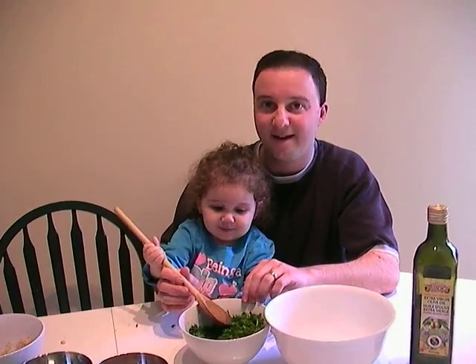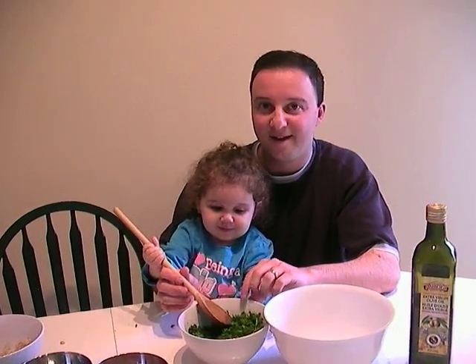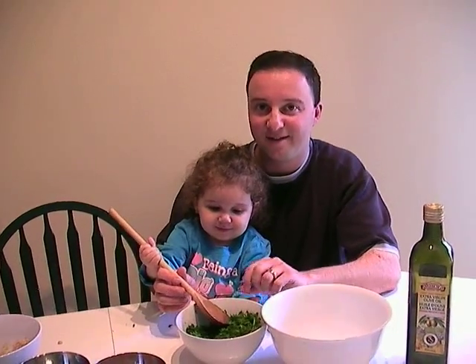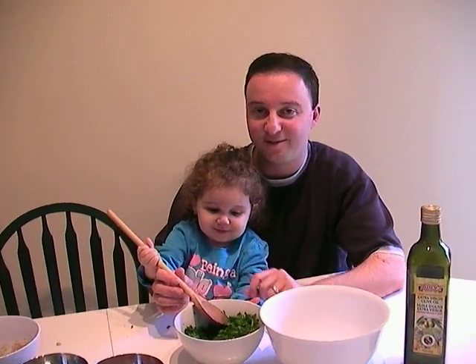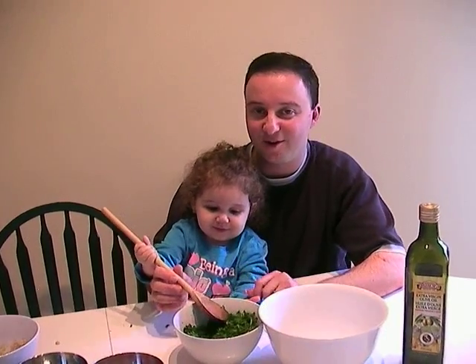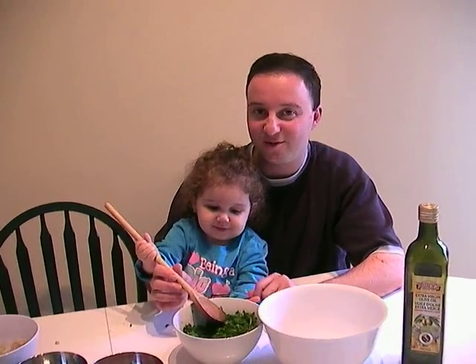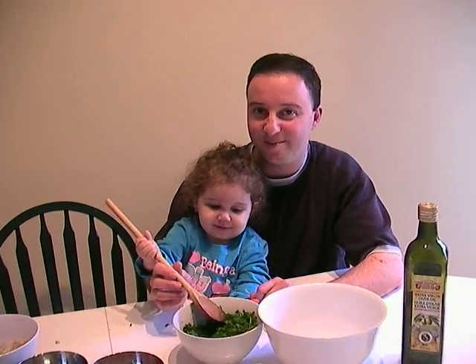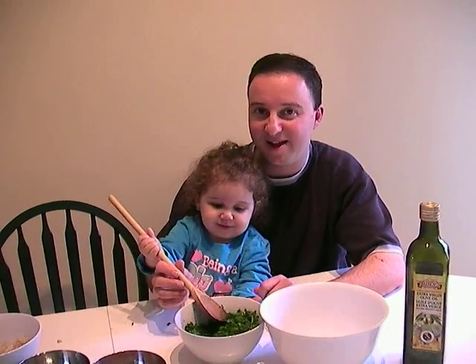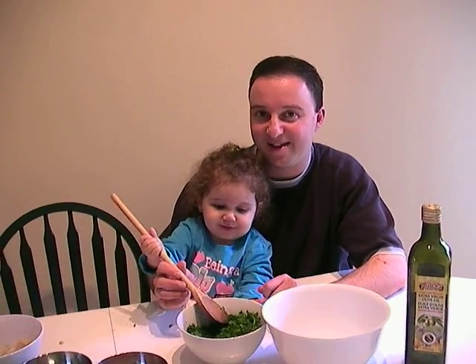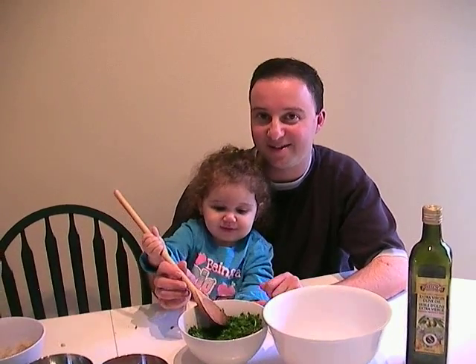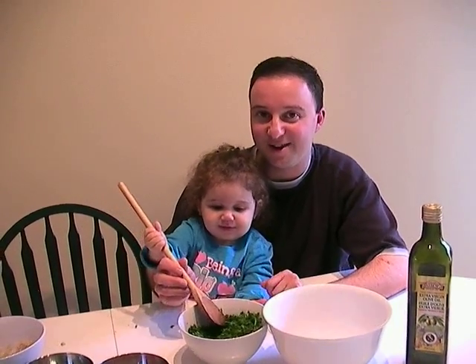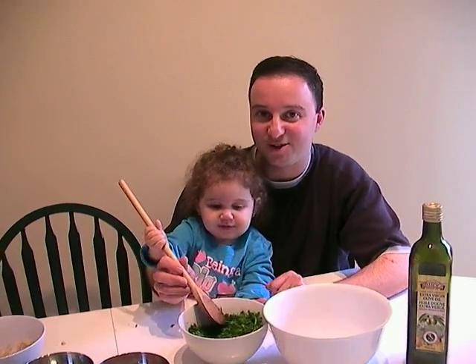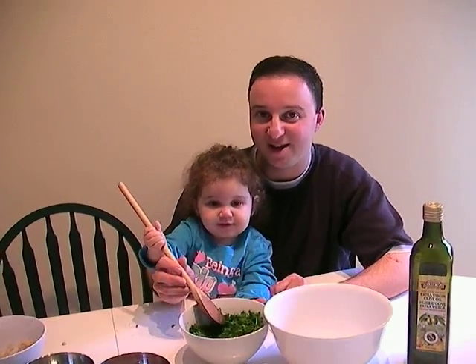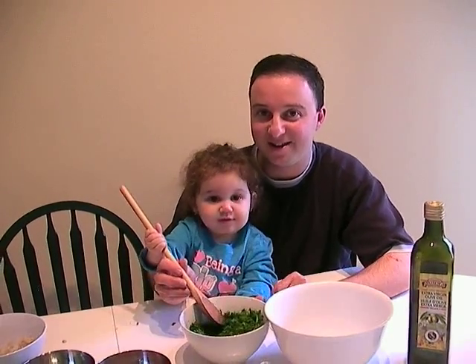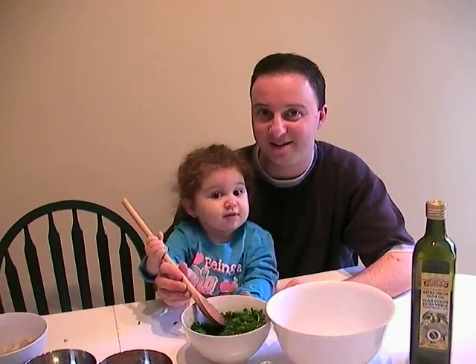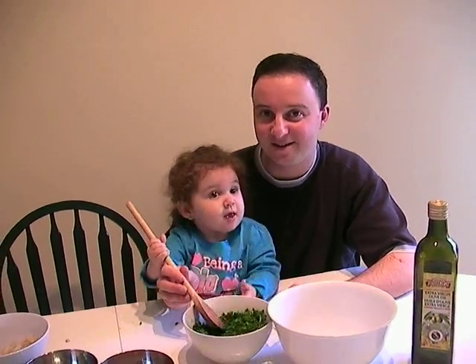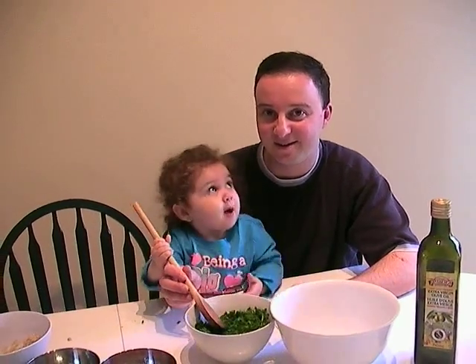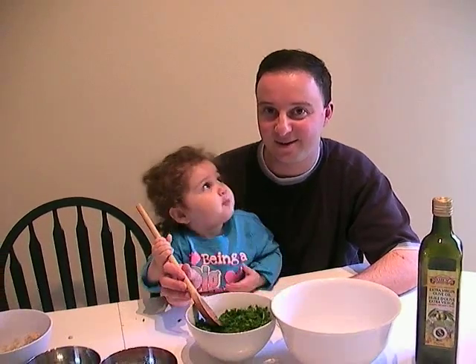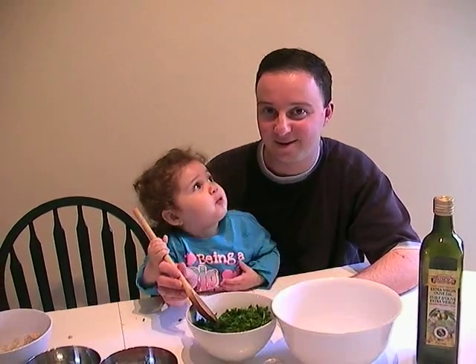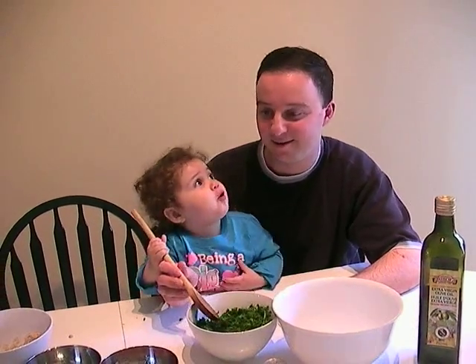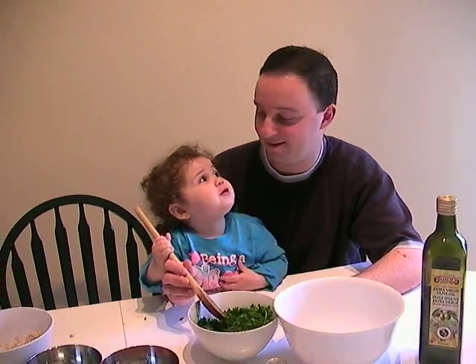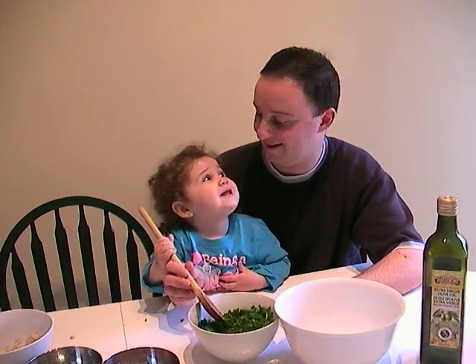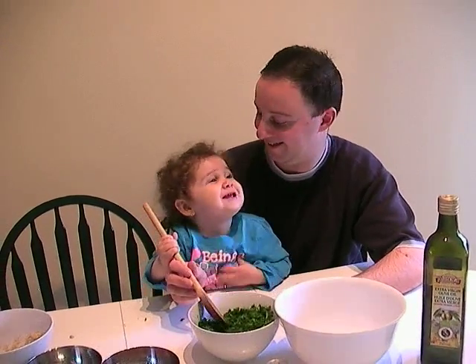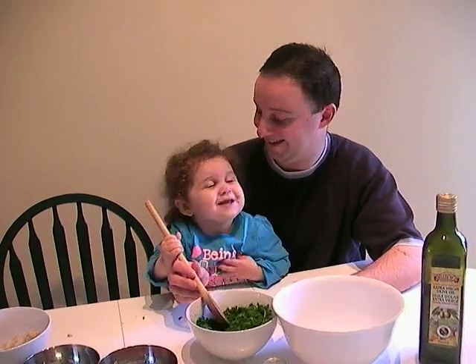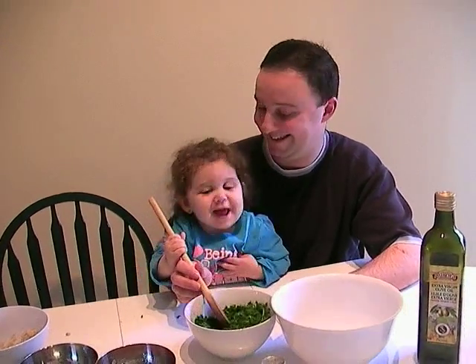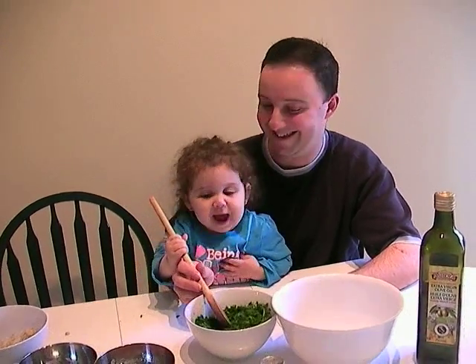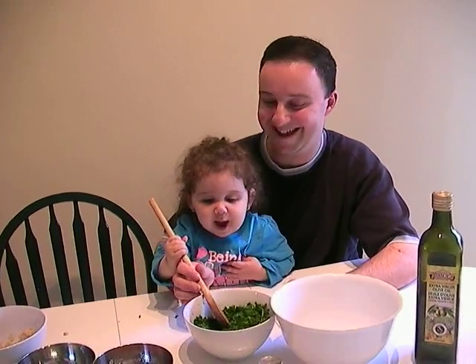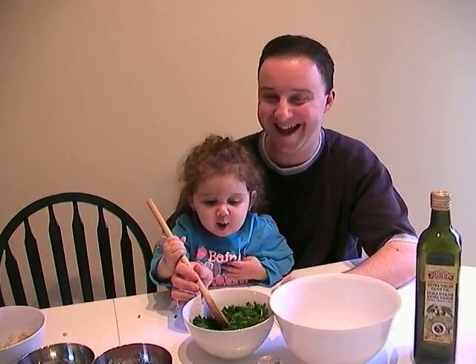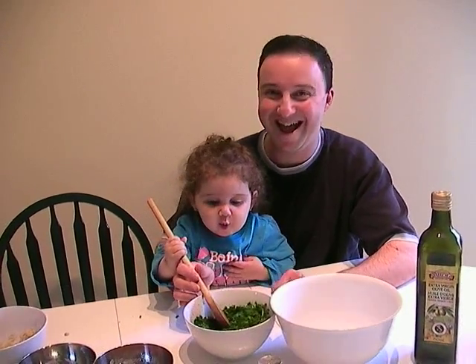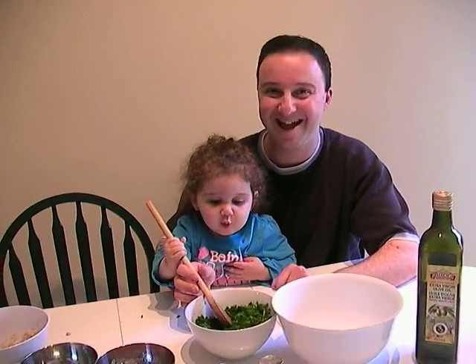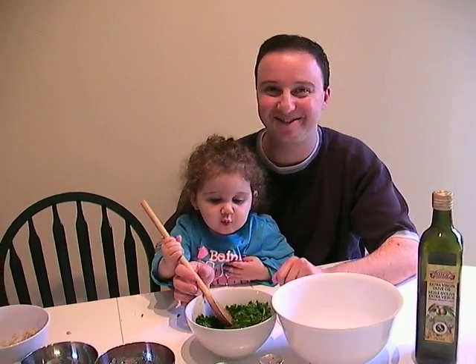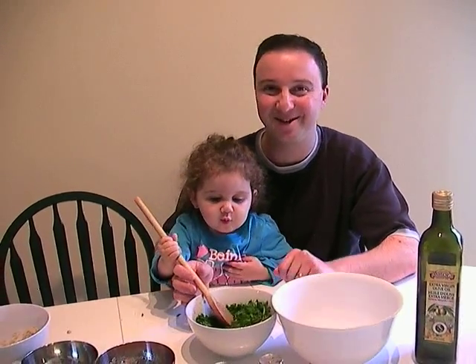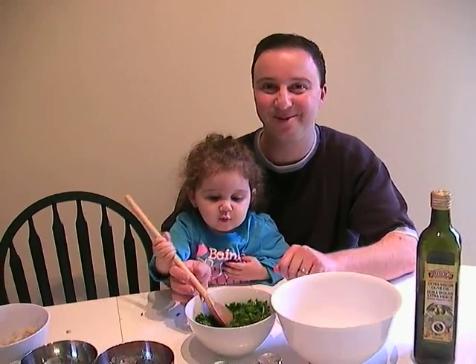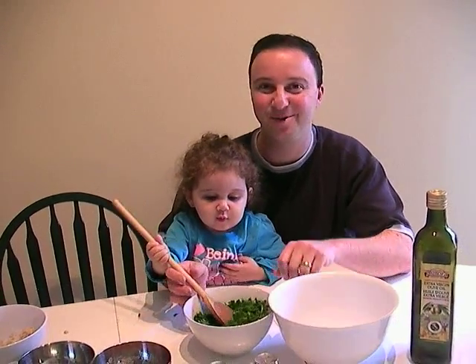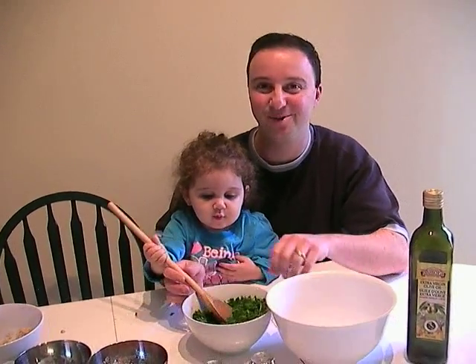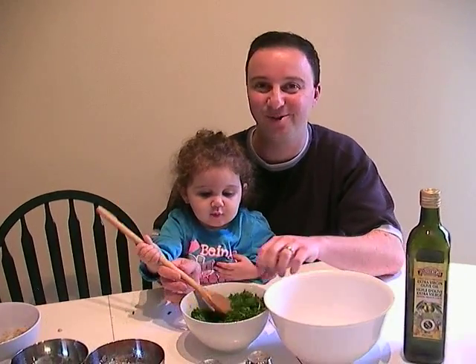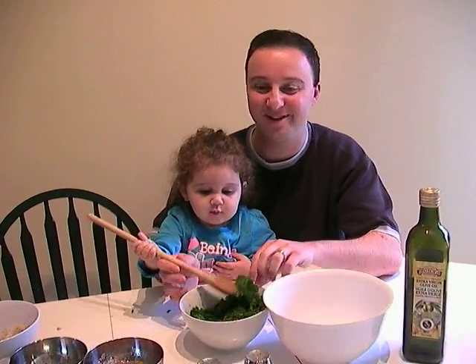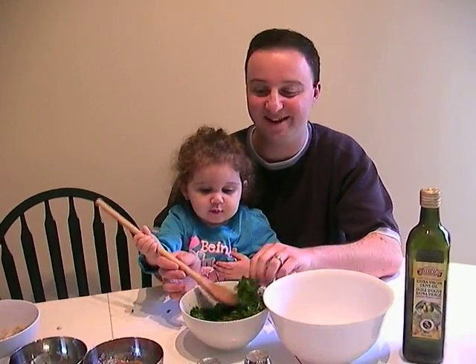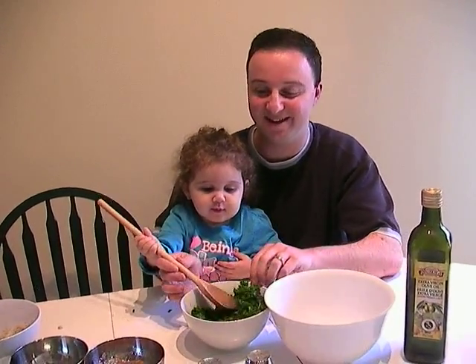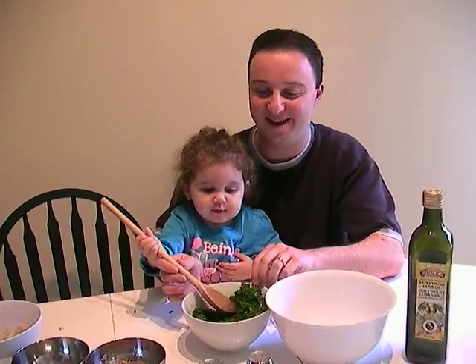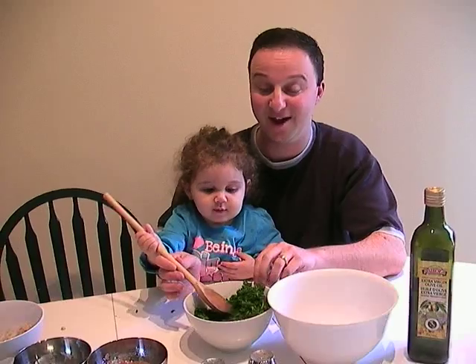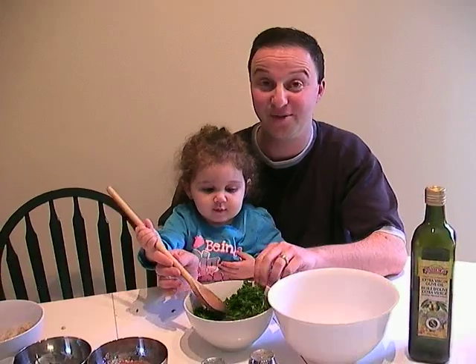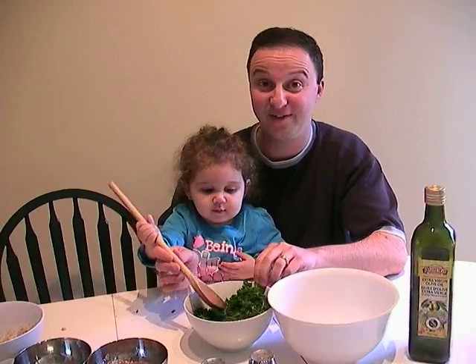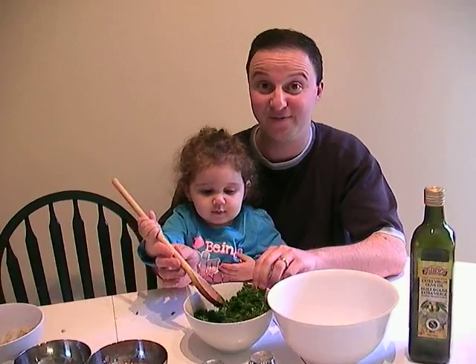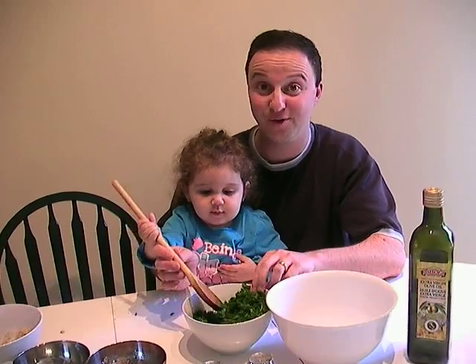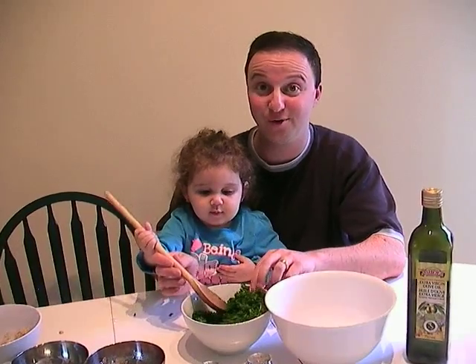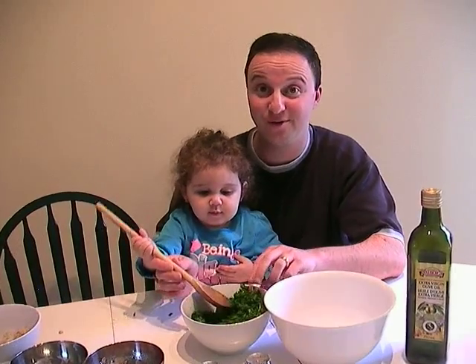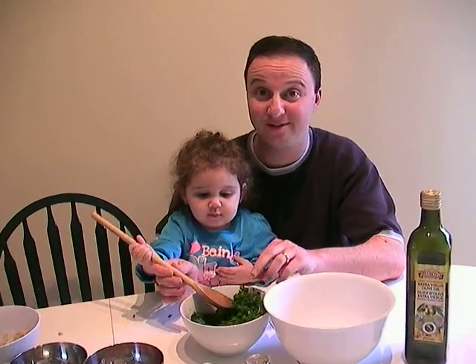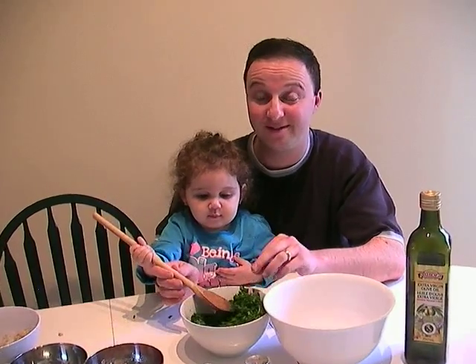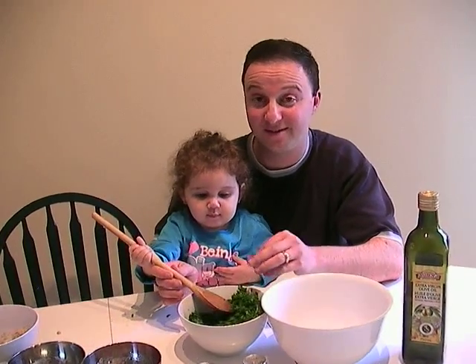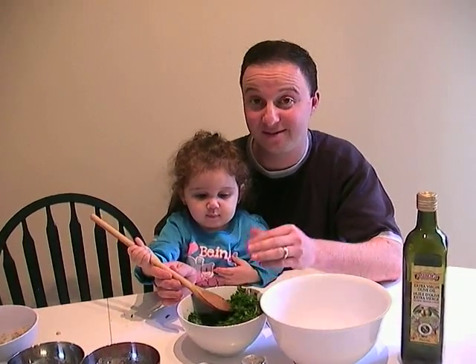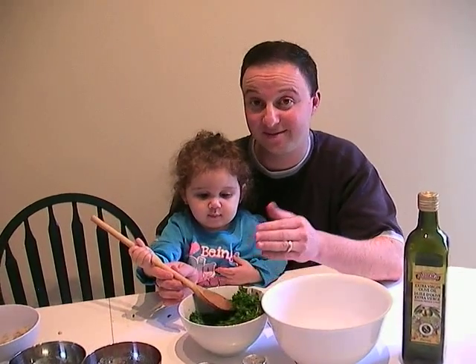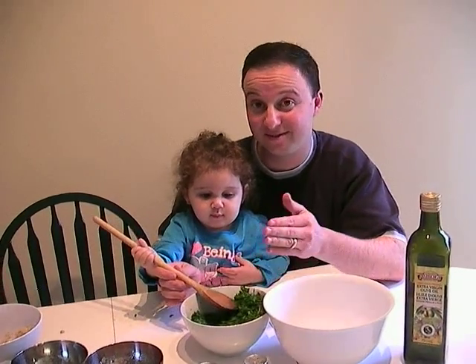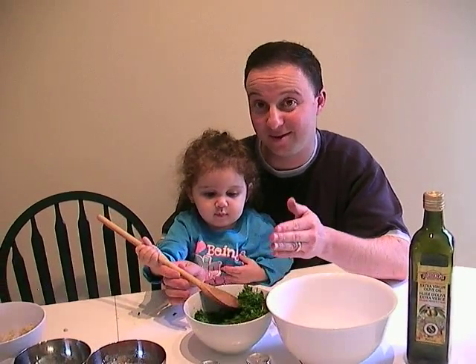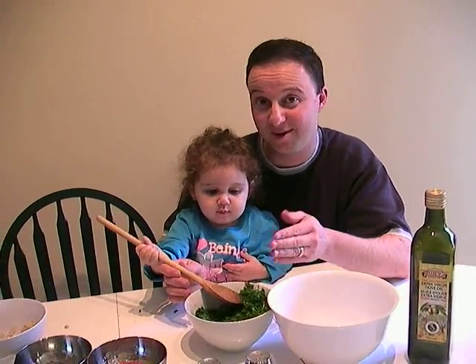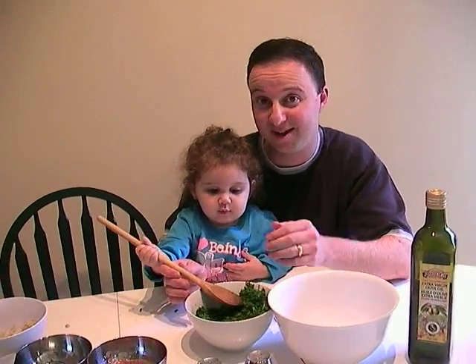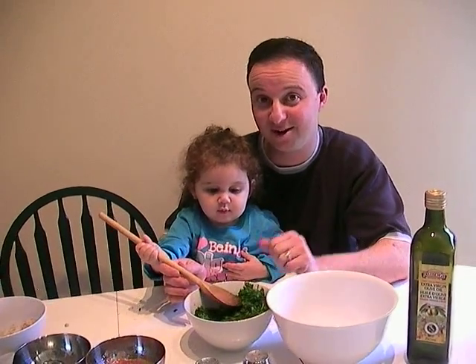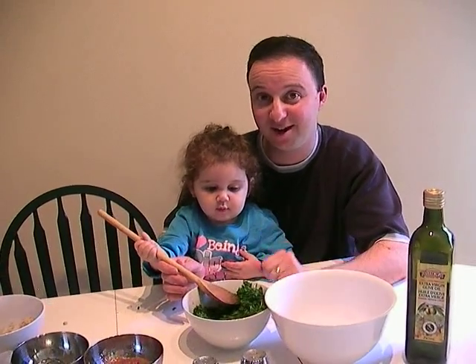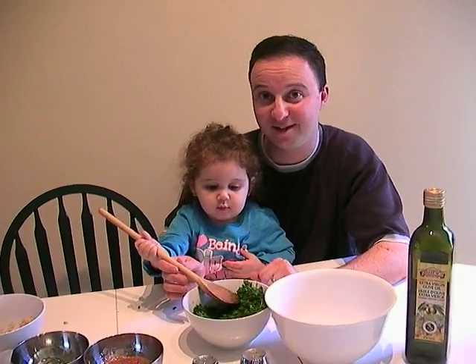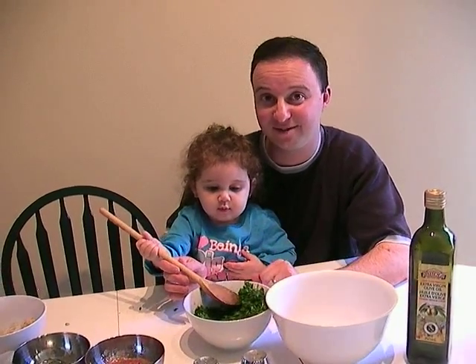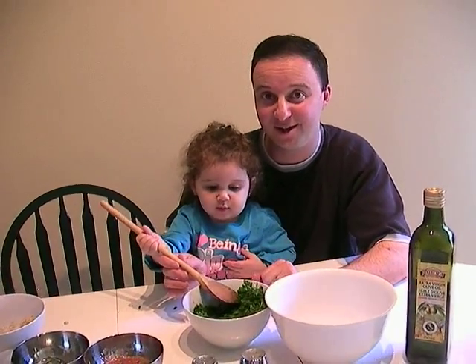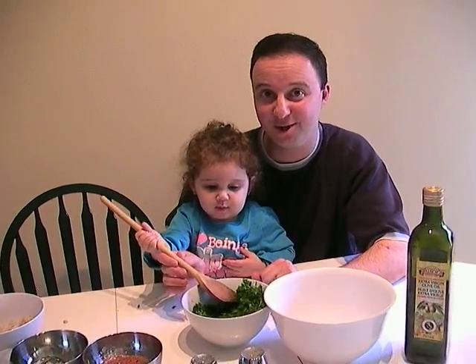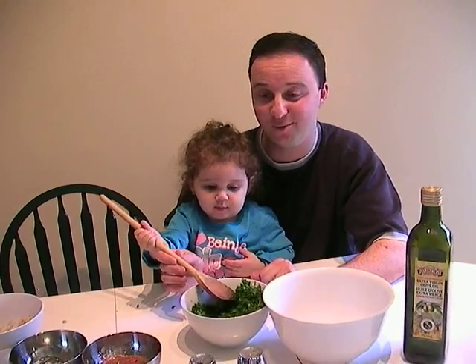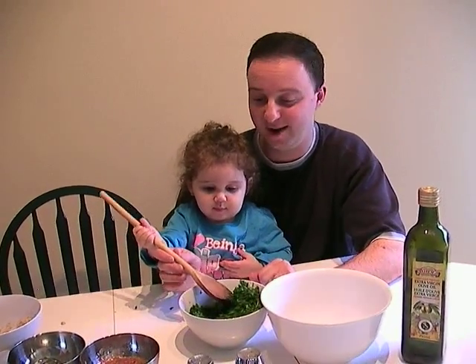So what are we making today, Jayden? Tabooli. Yeah, tabooli. Healthy food so that we can get our kids to eat right.